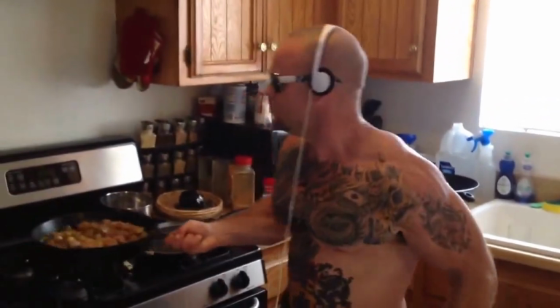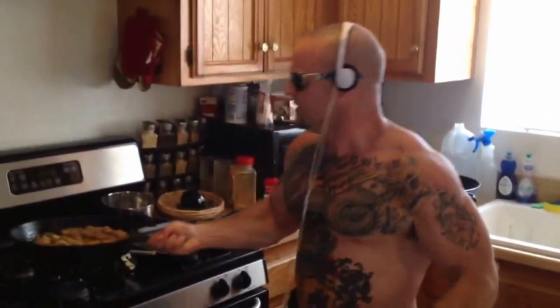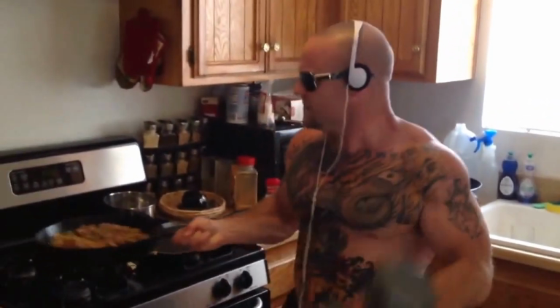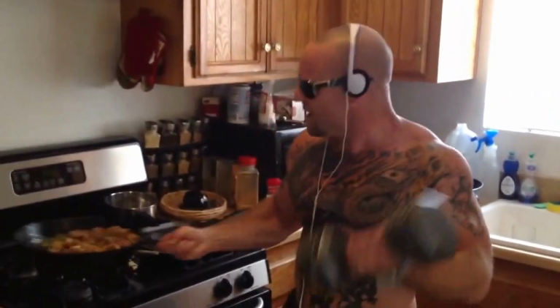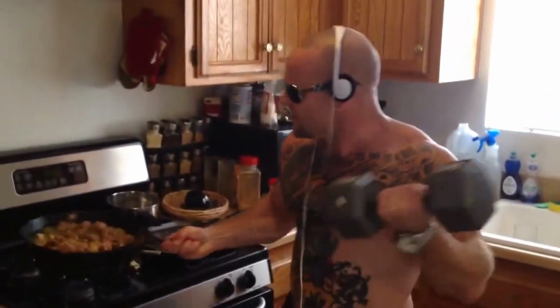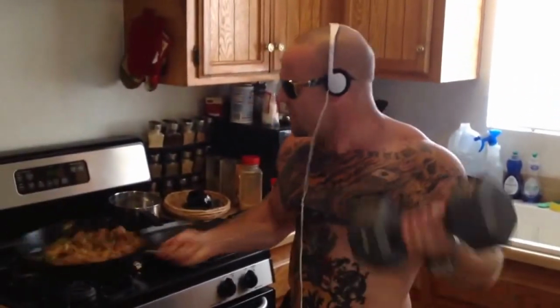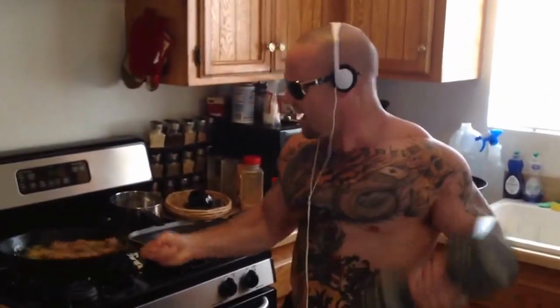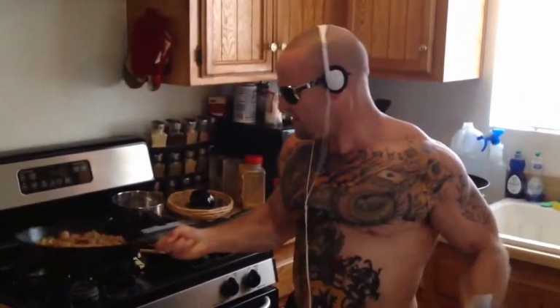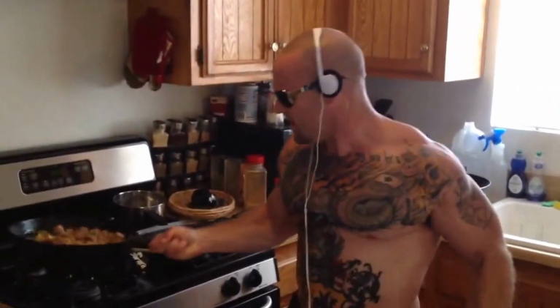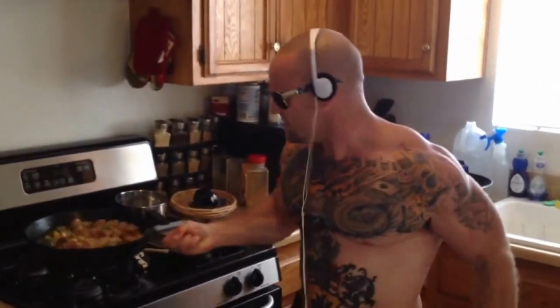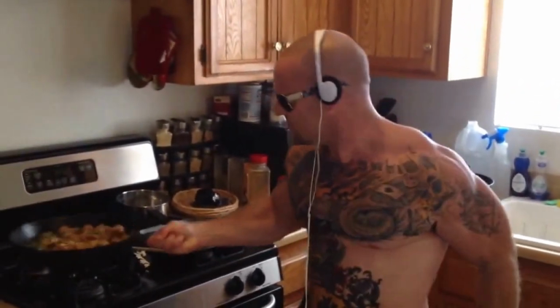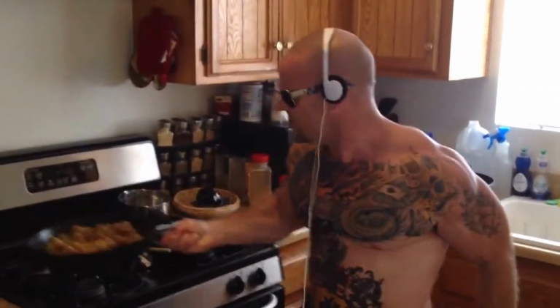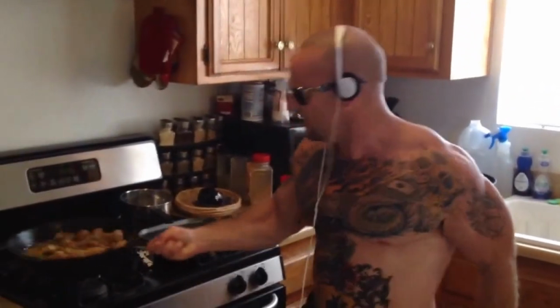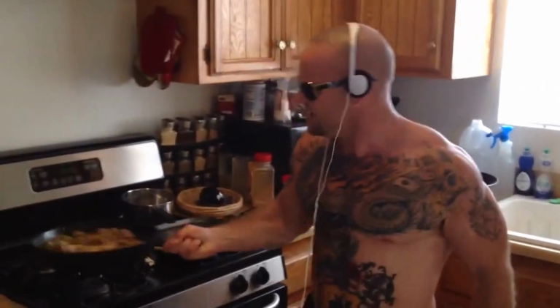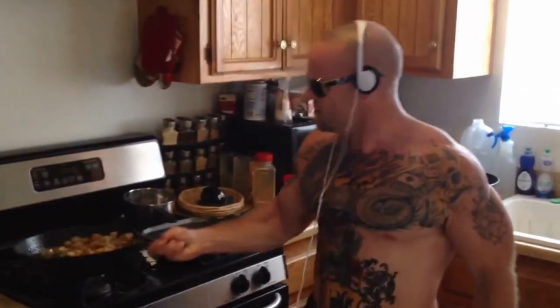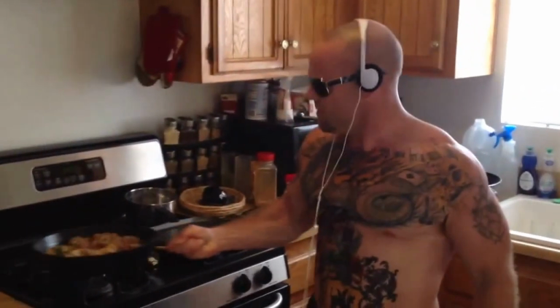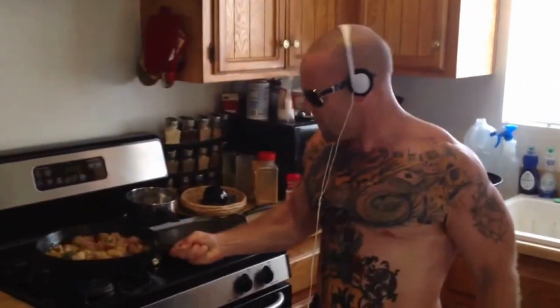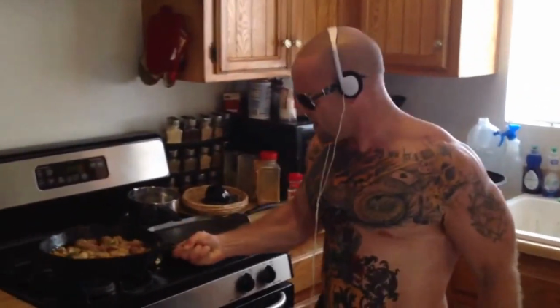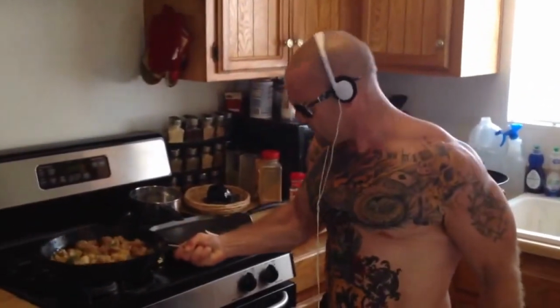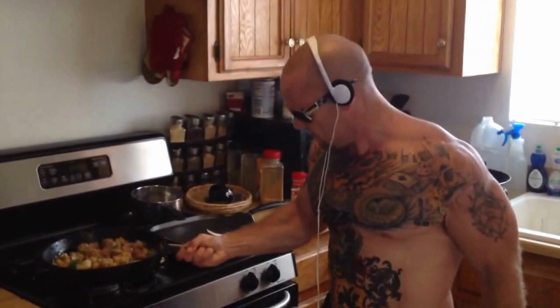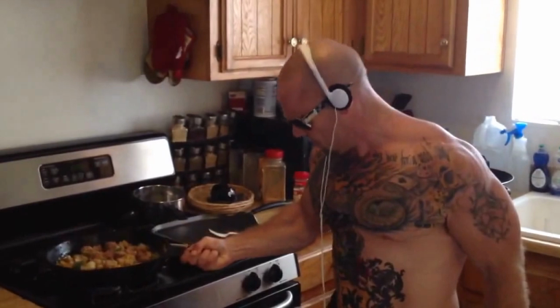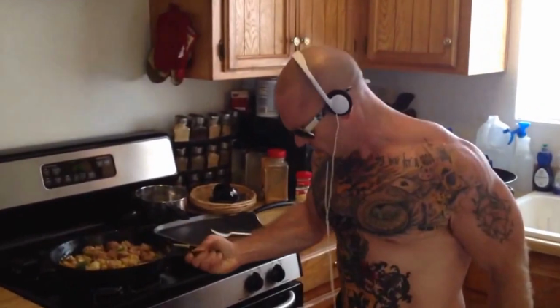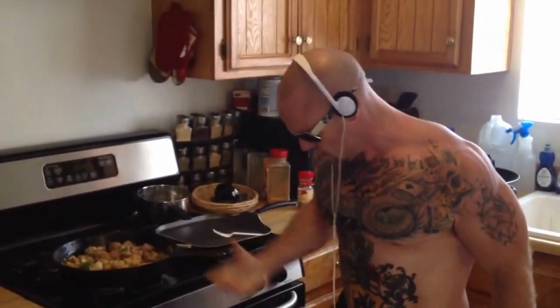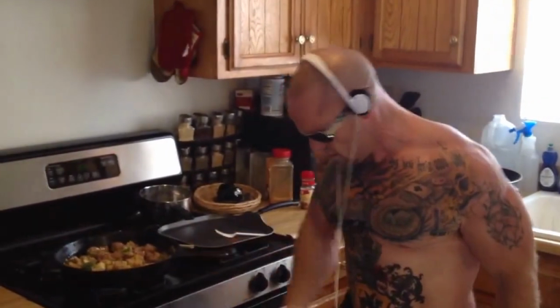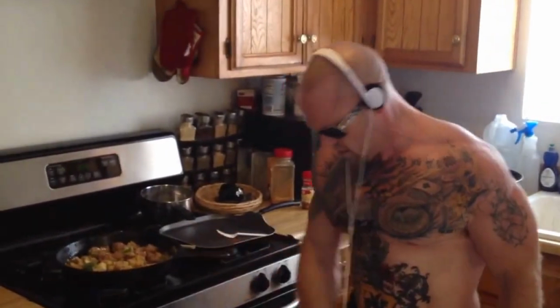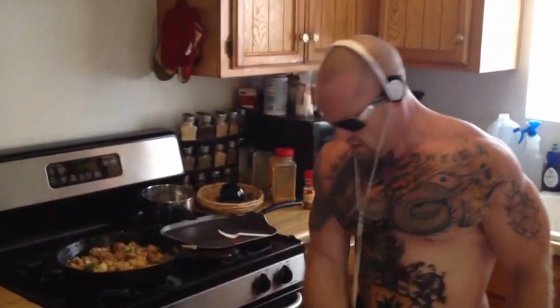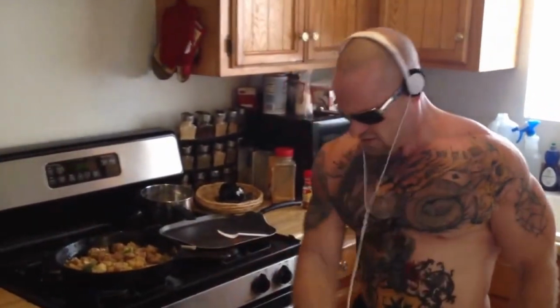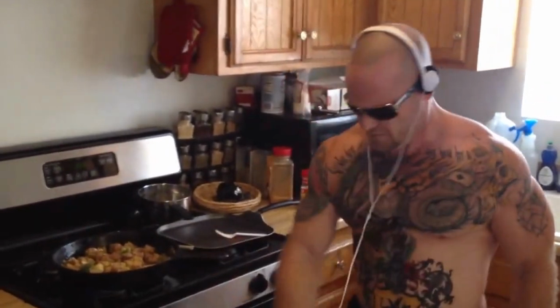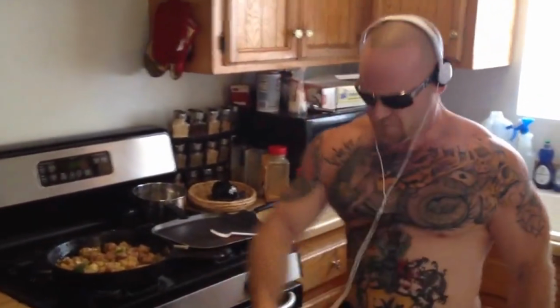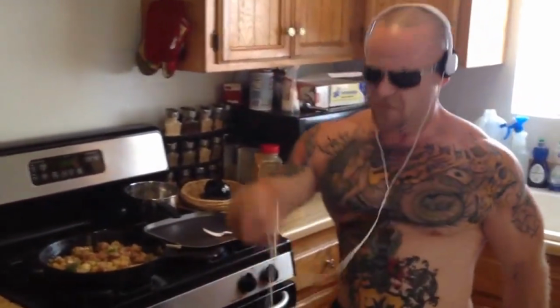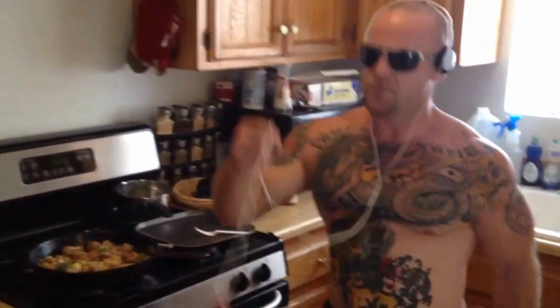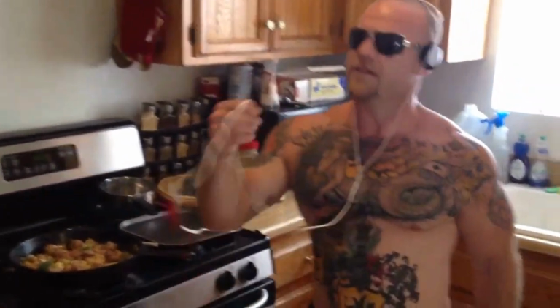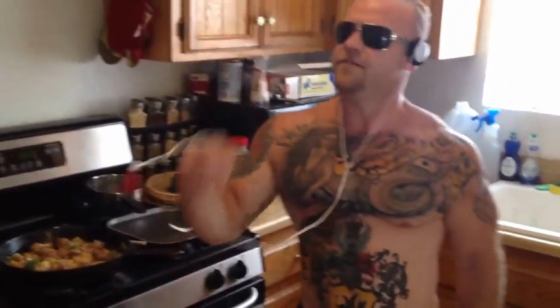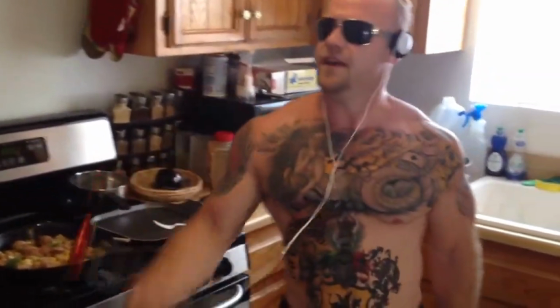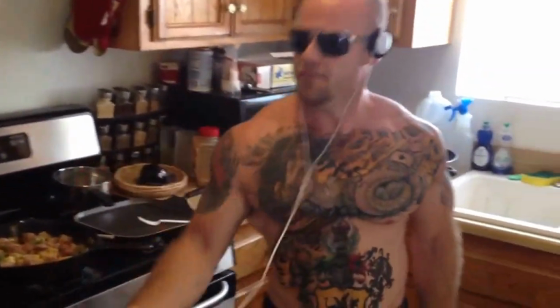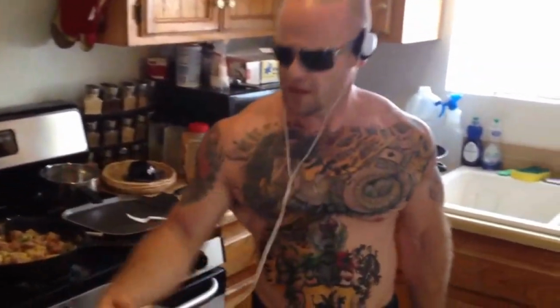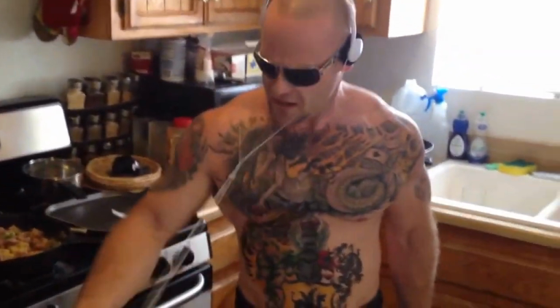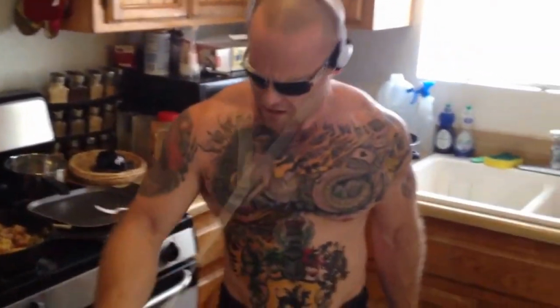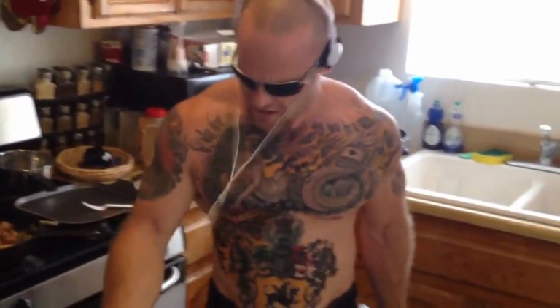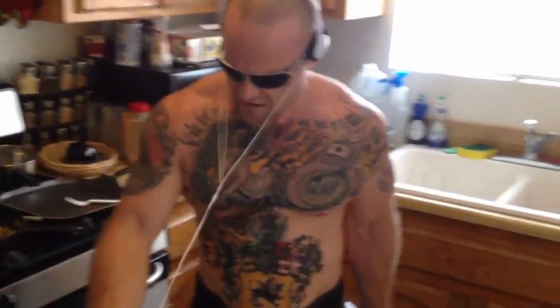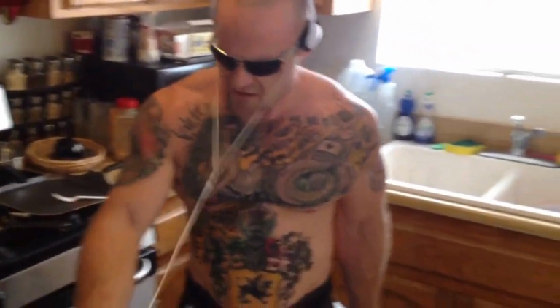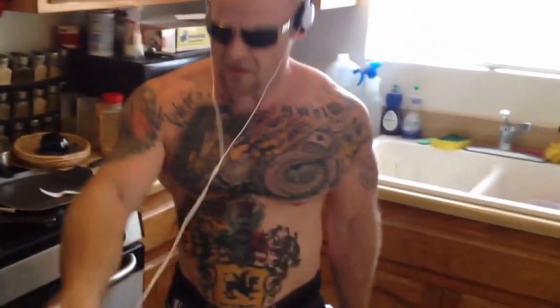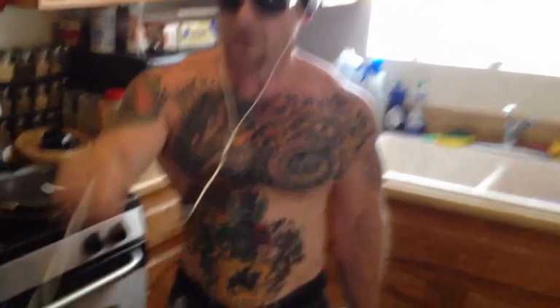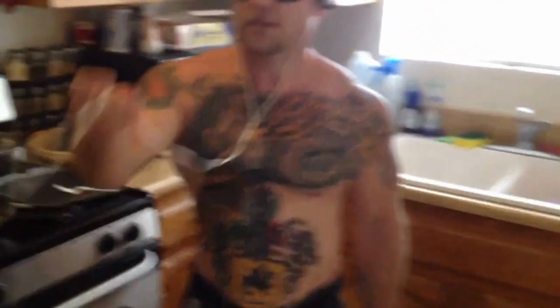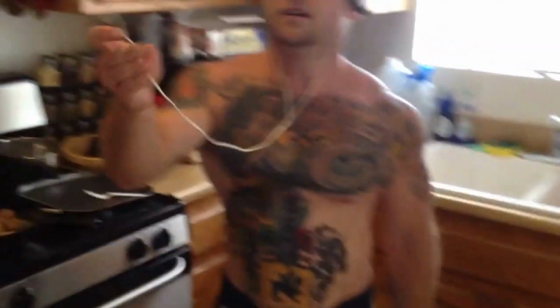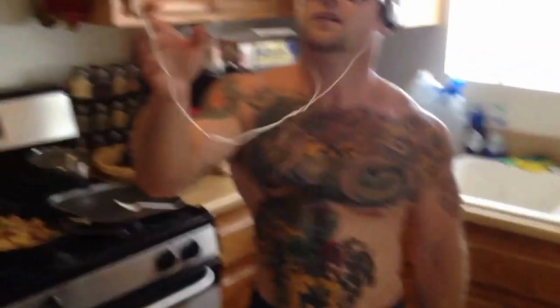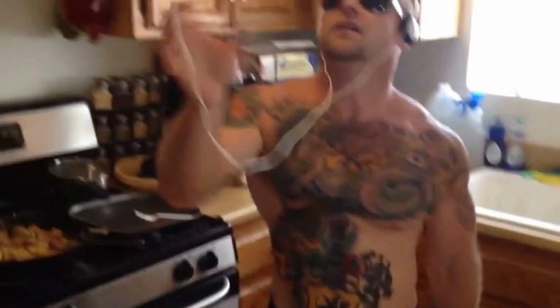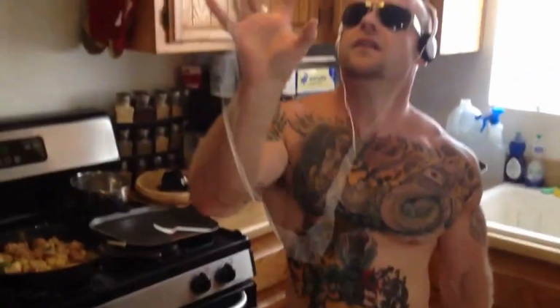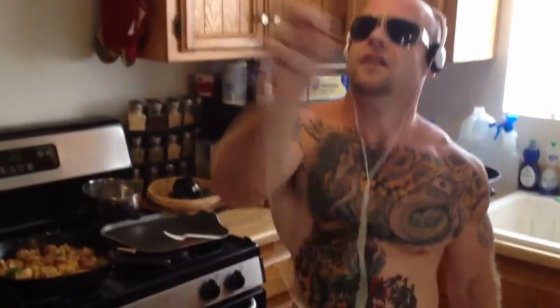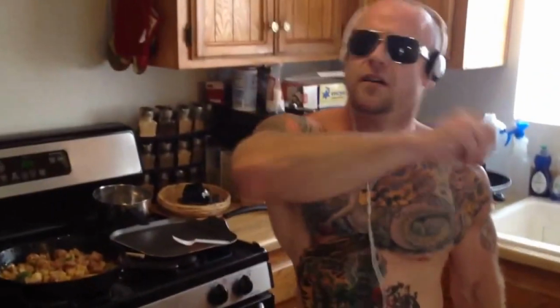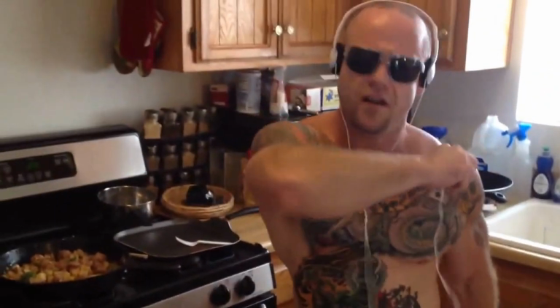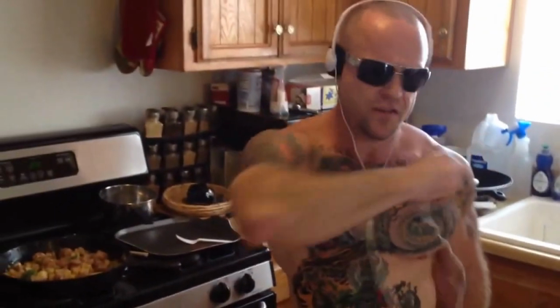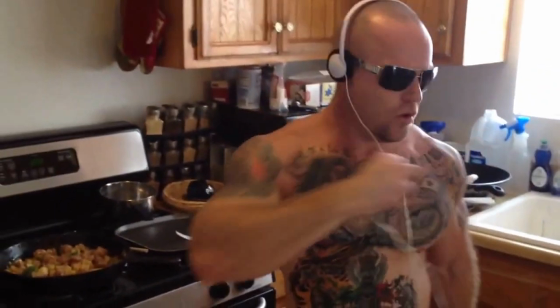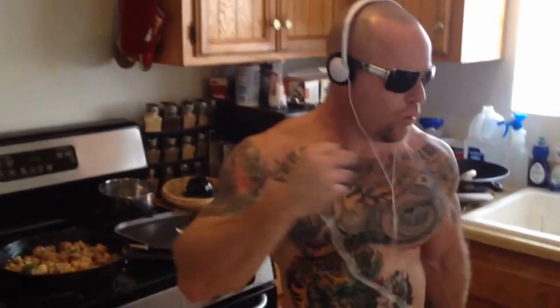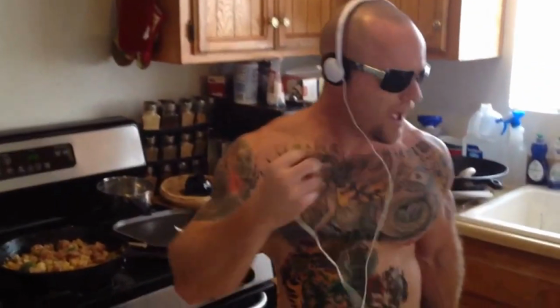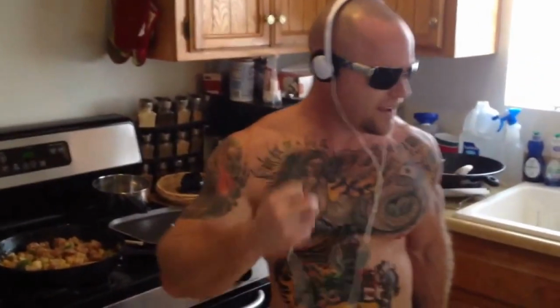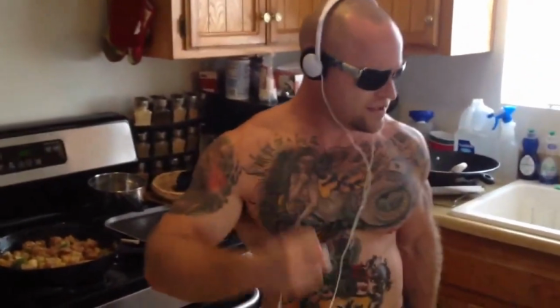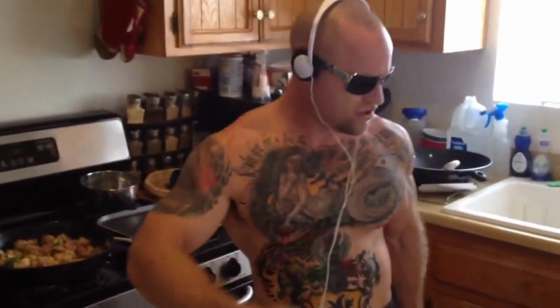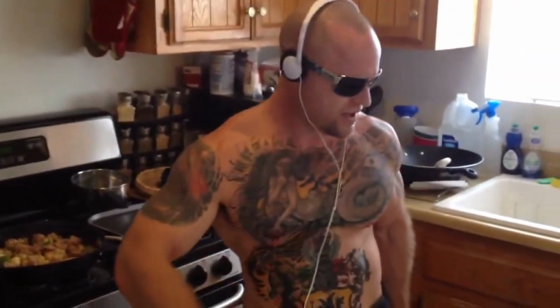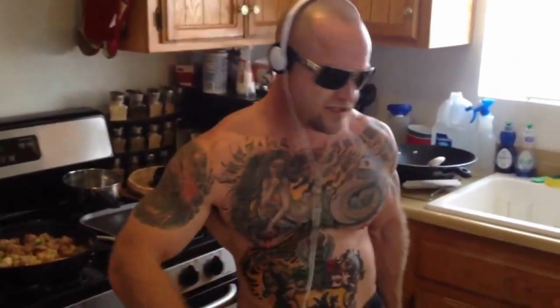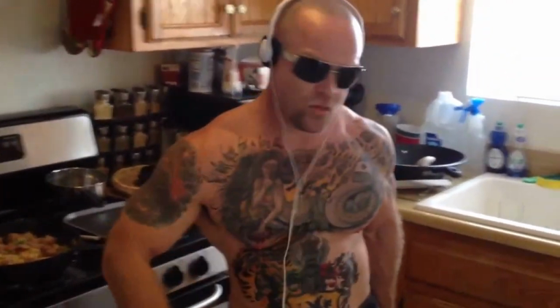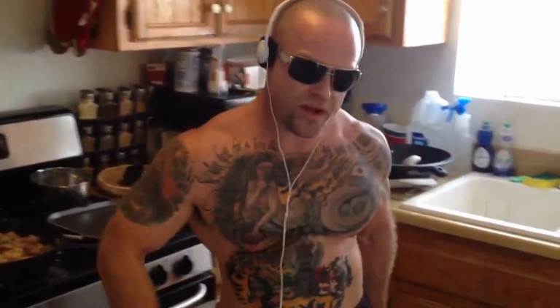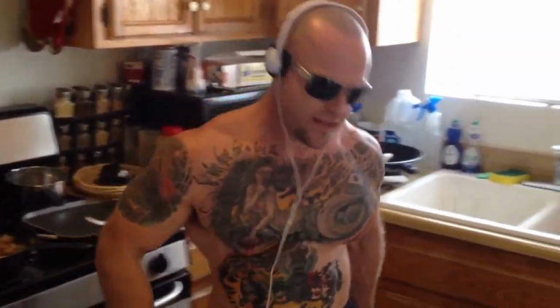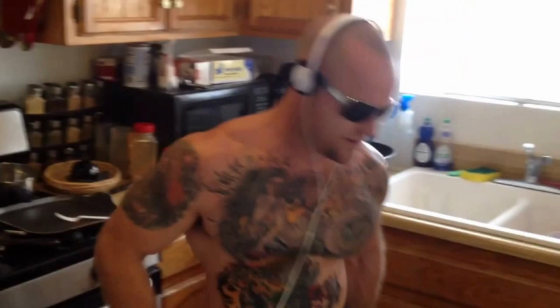Now this cast iron skillet has been passed on in my family on the old wagon trains west.